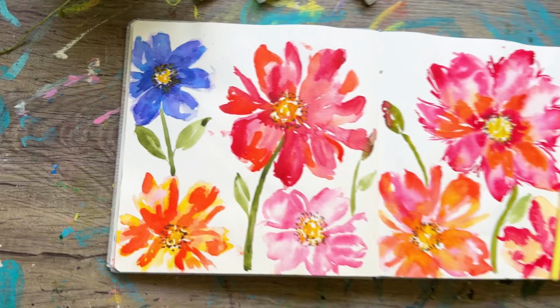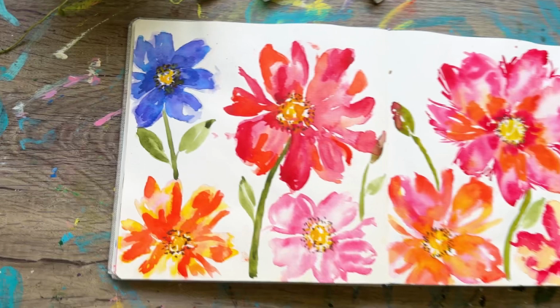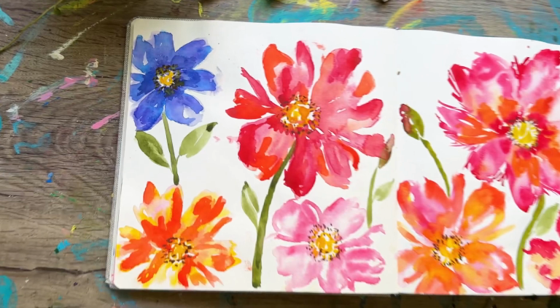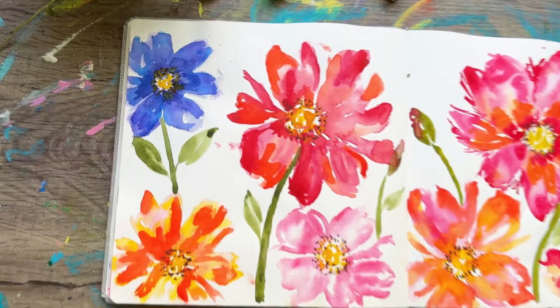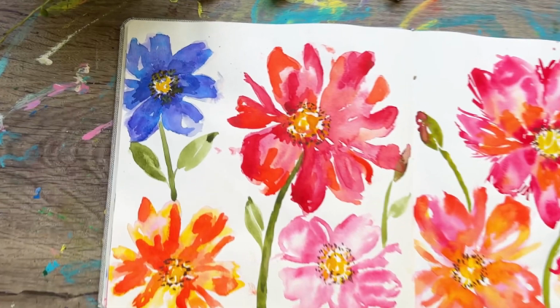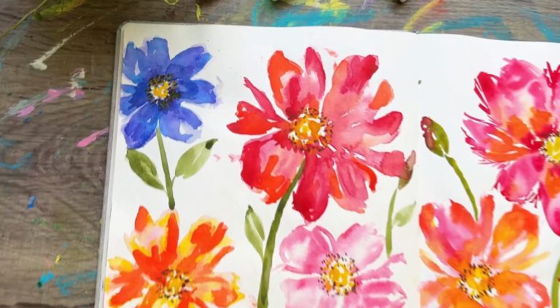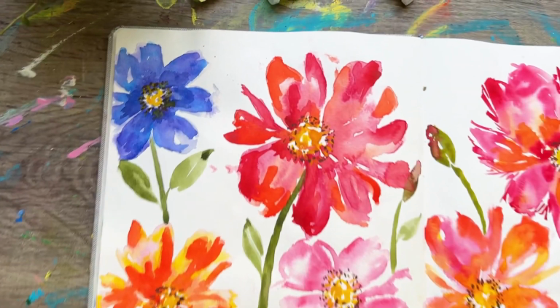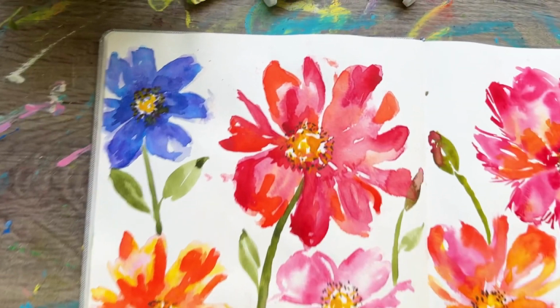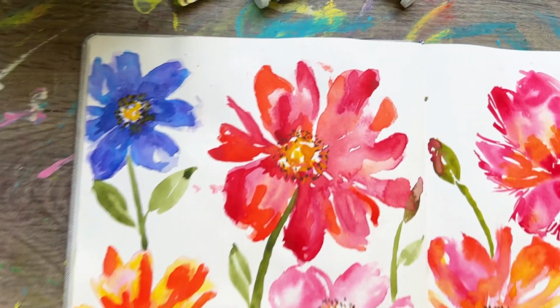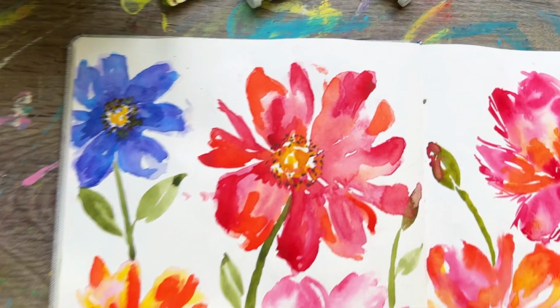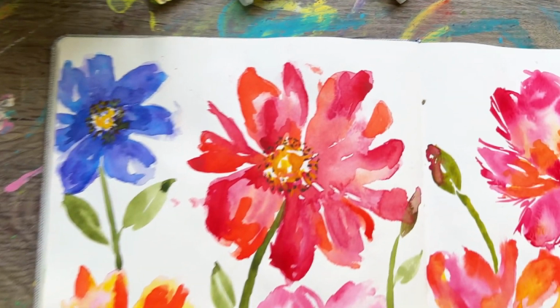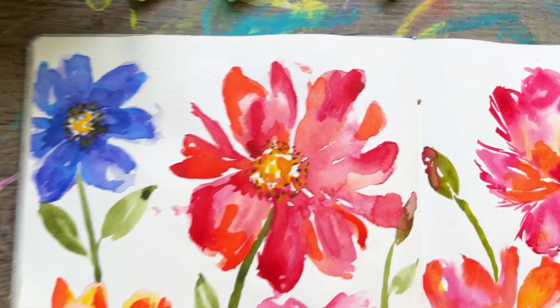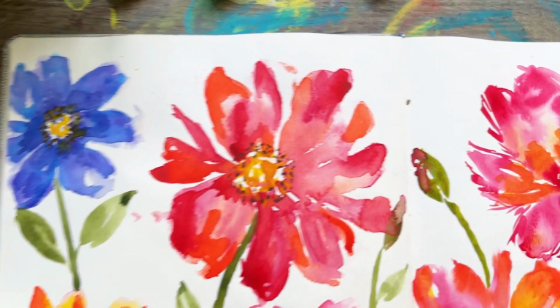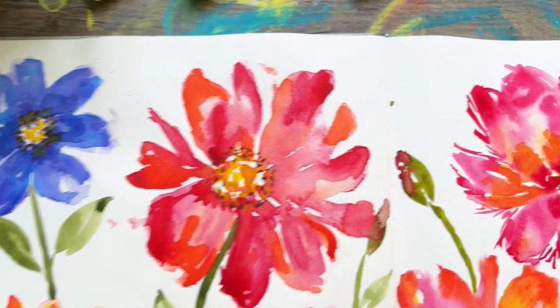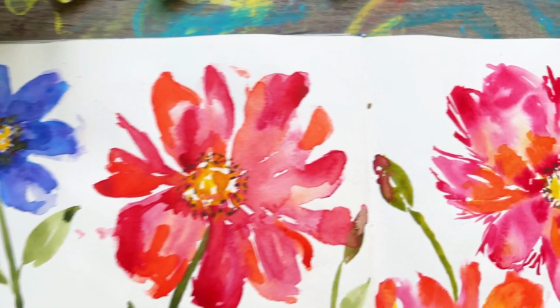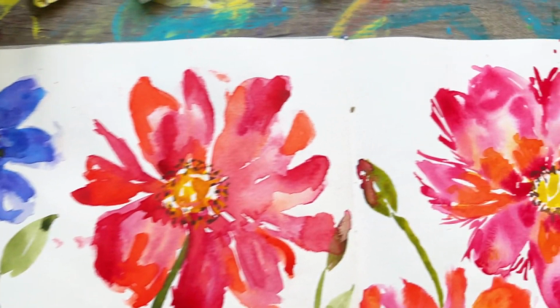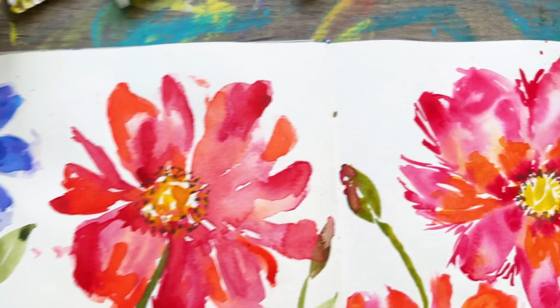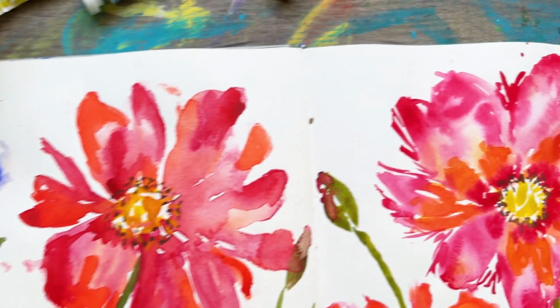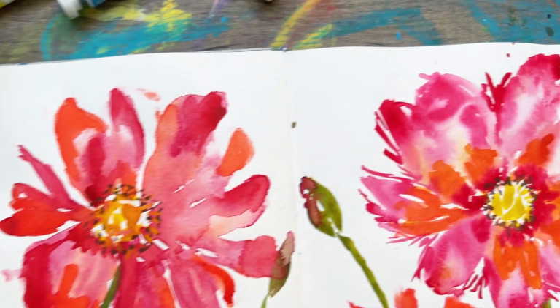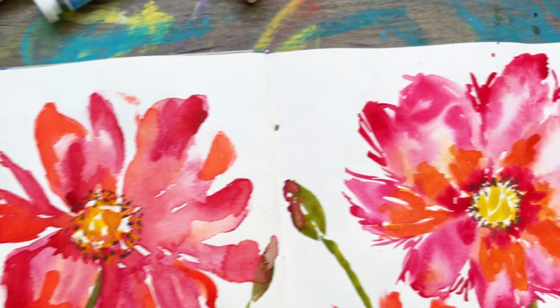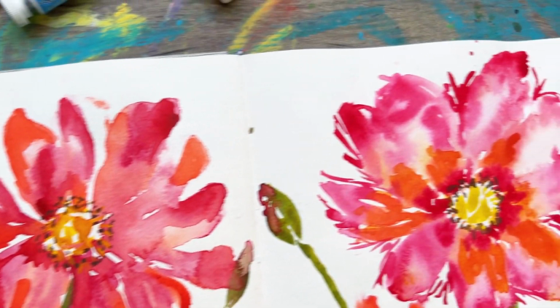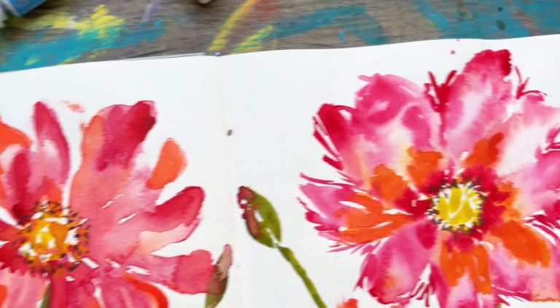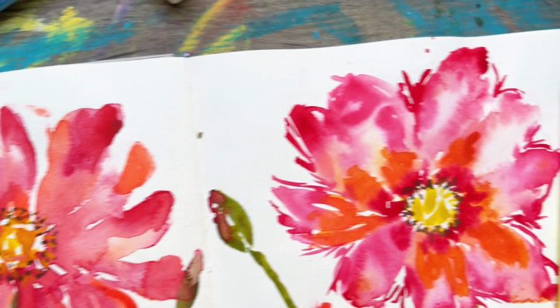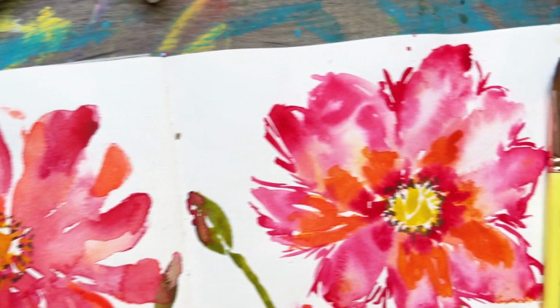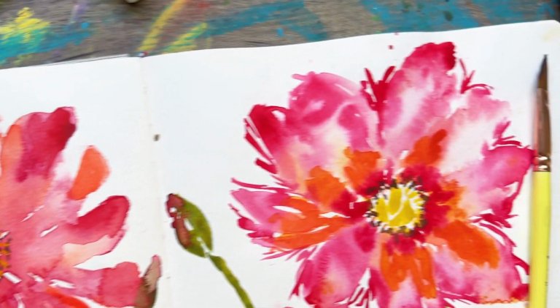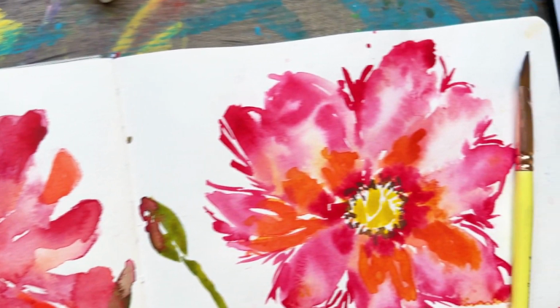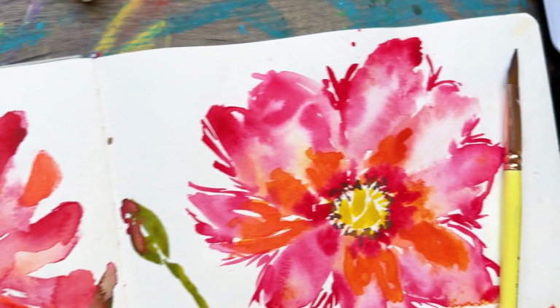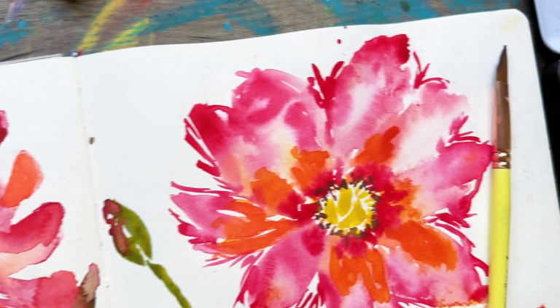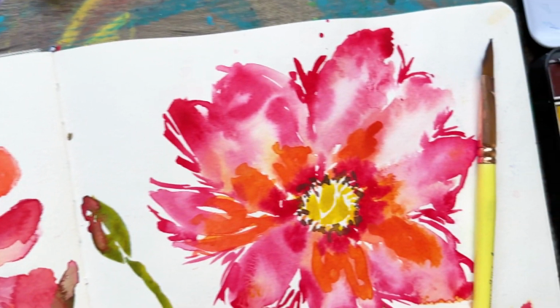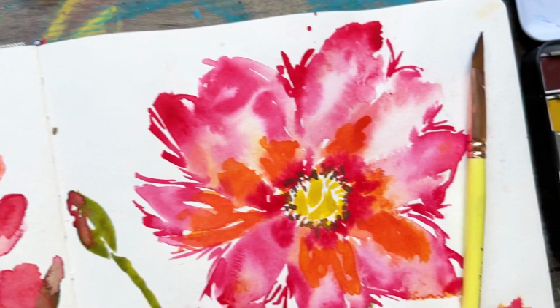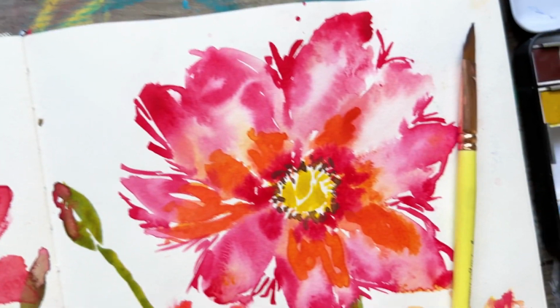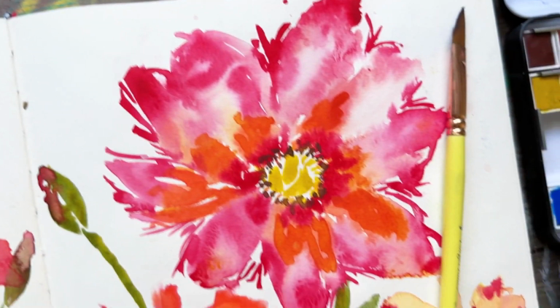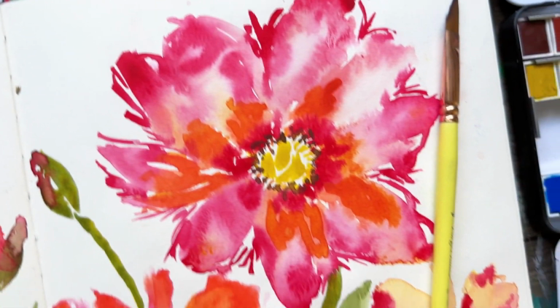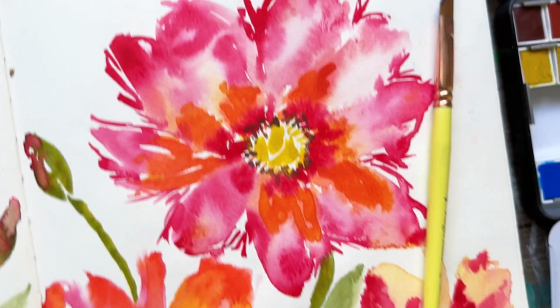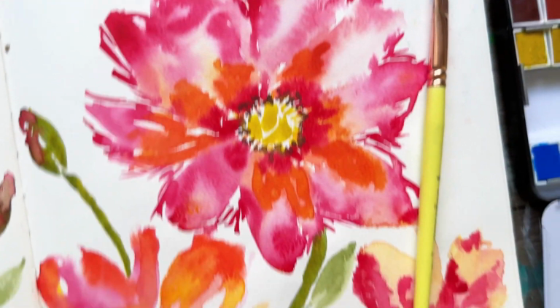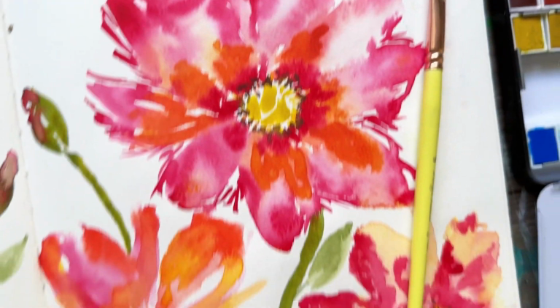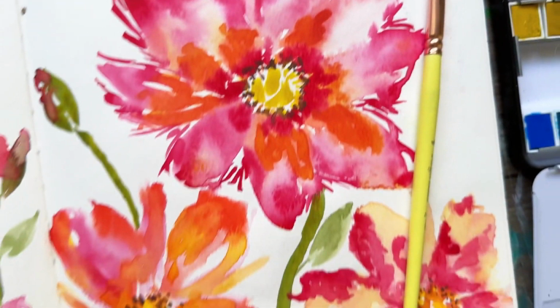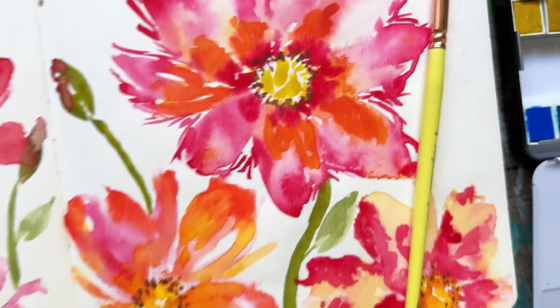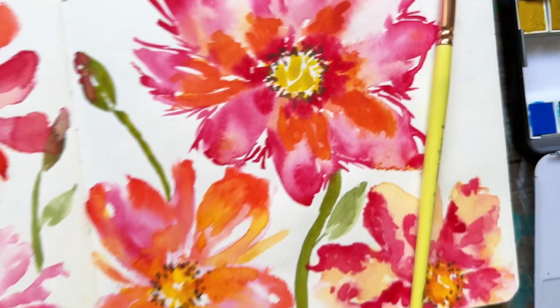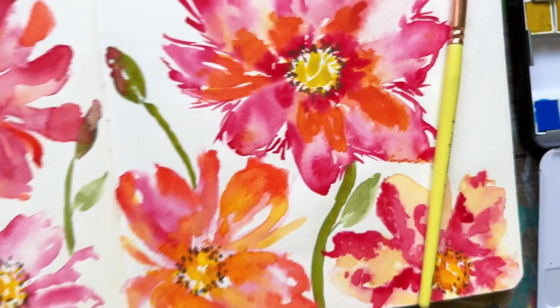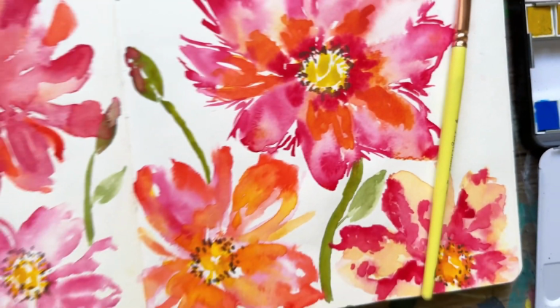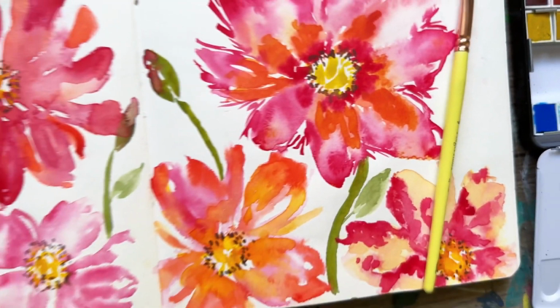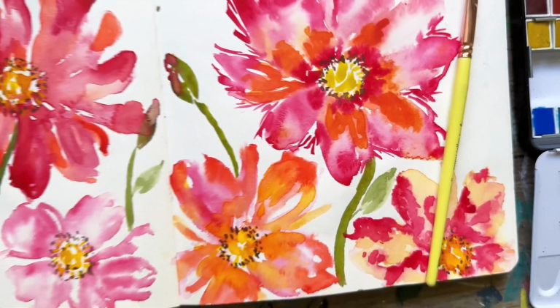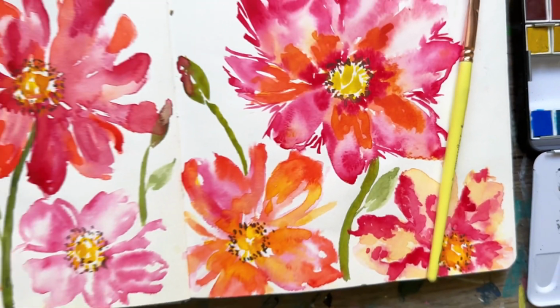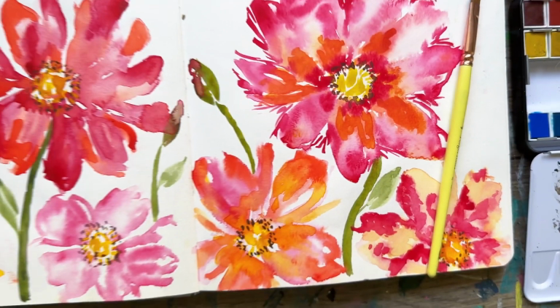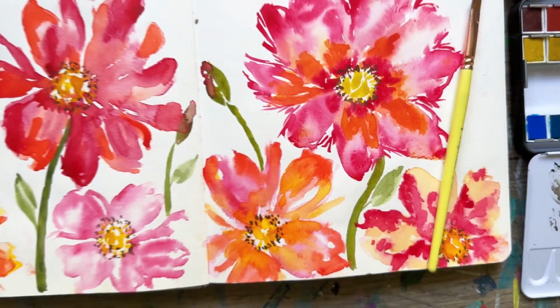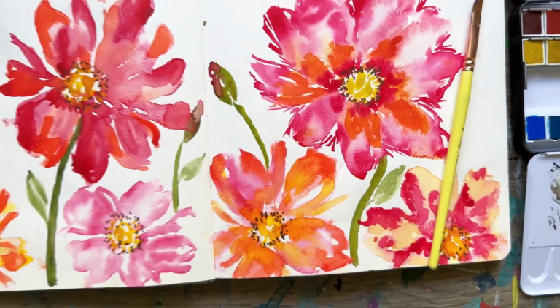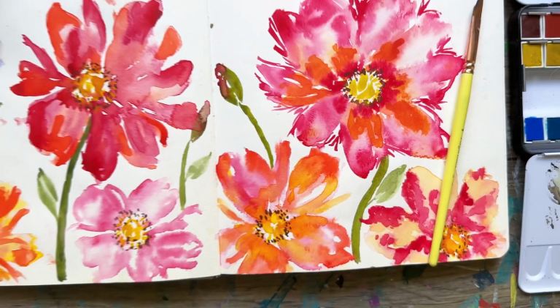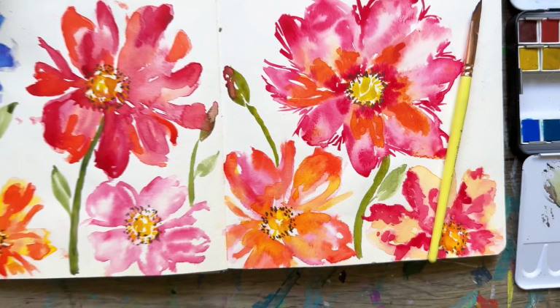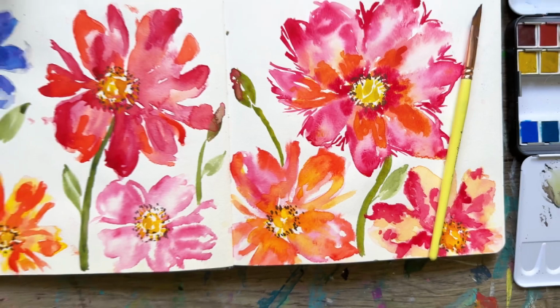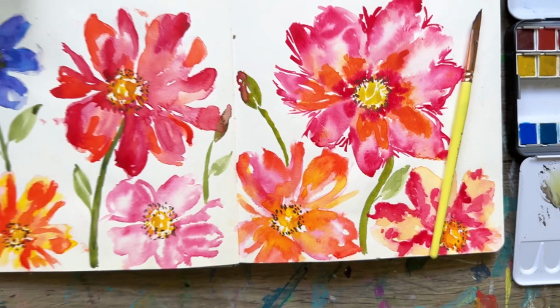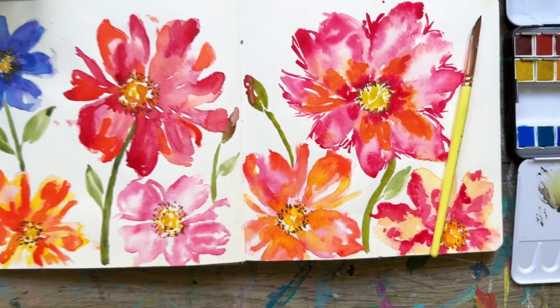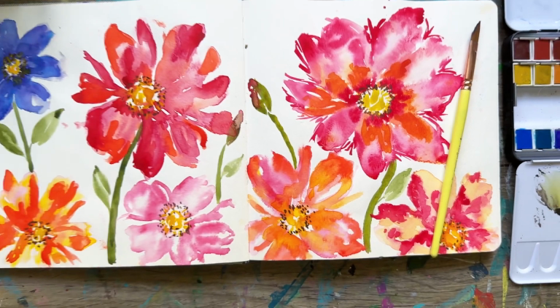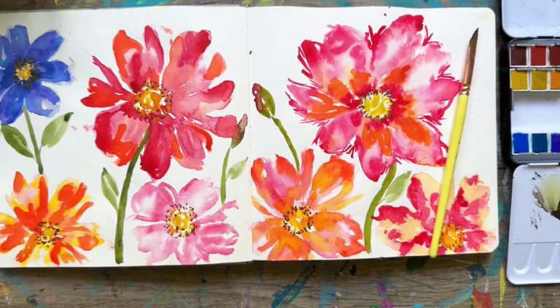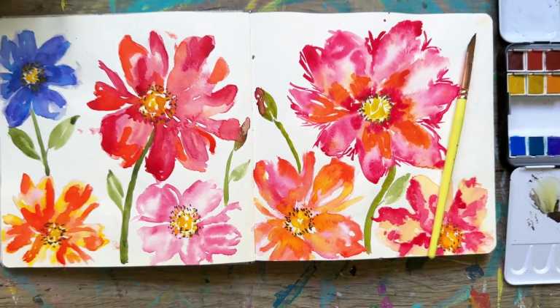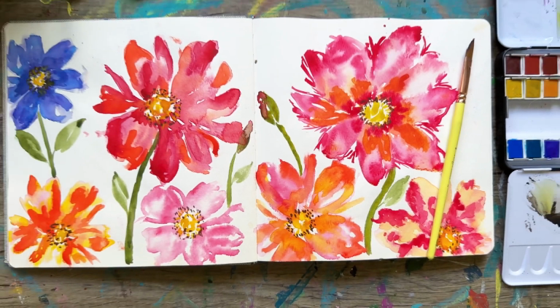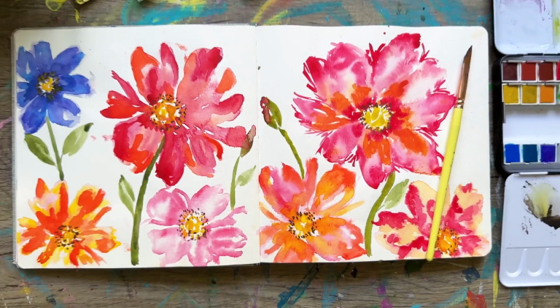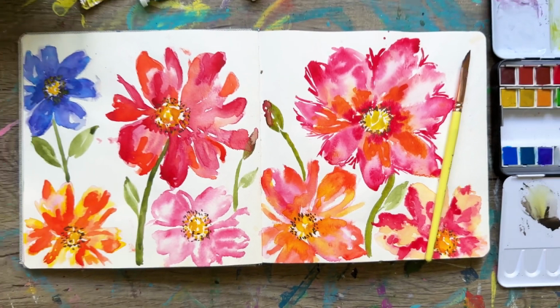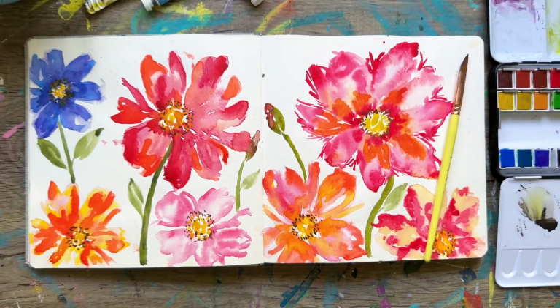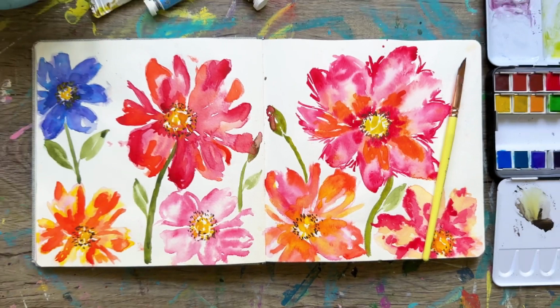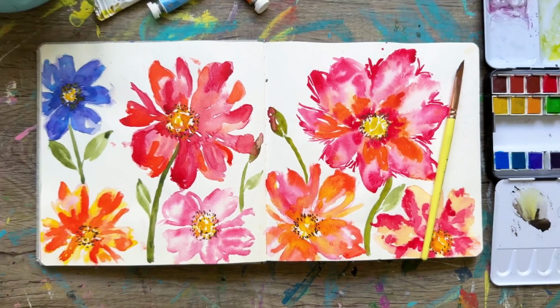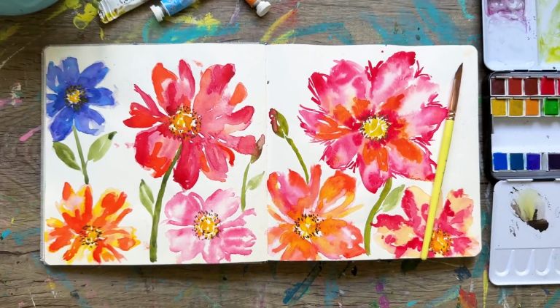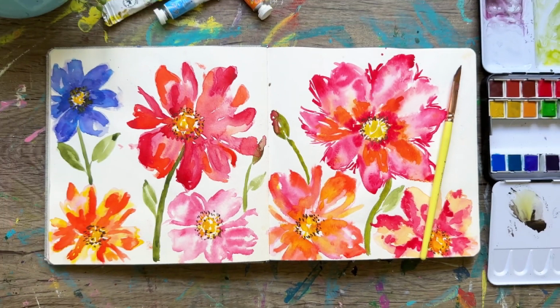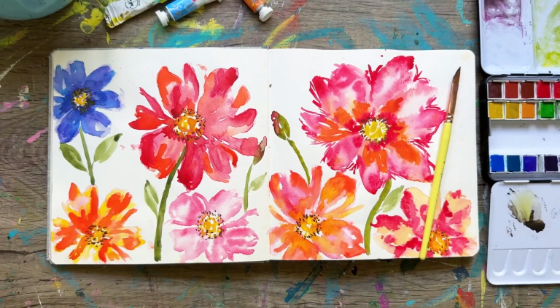Hi my friends, so today I'm sharing another one of my older sketchbooks with you guys. Hope it can inspire you.